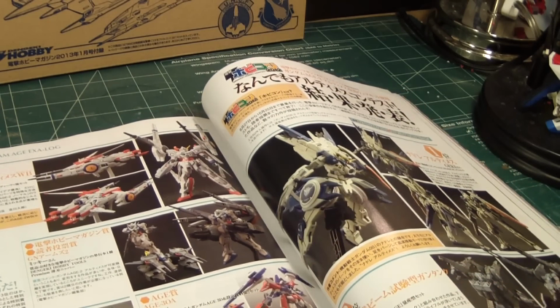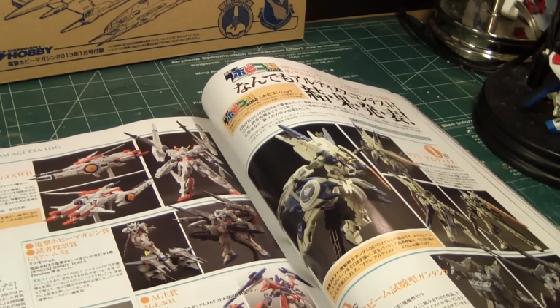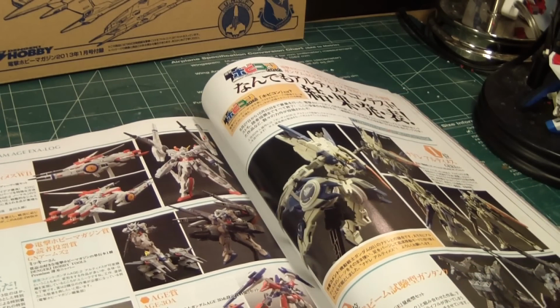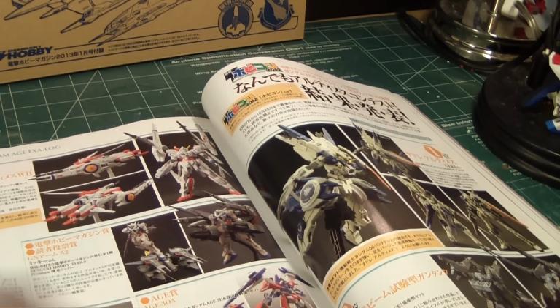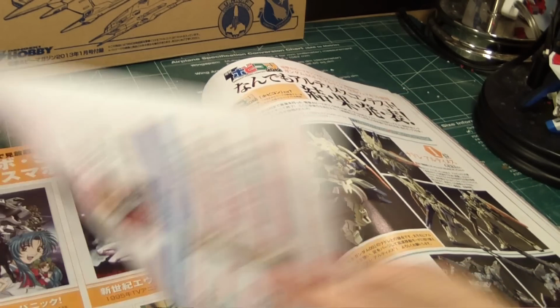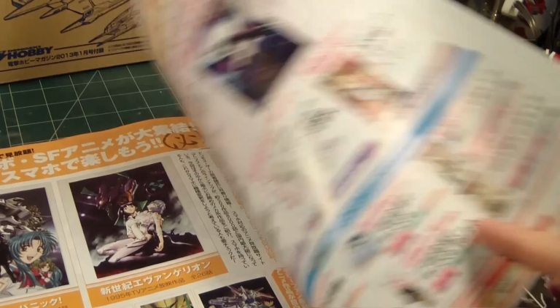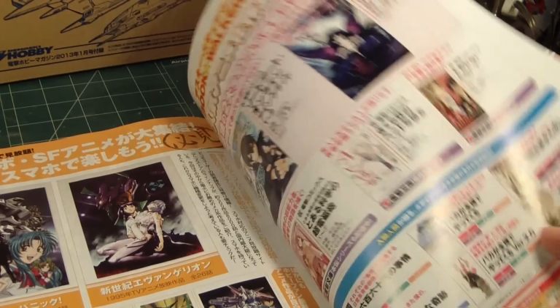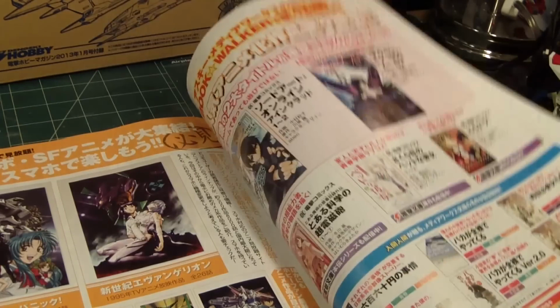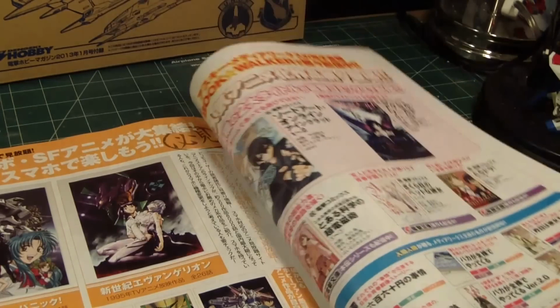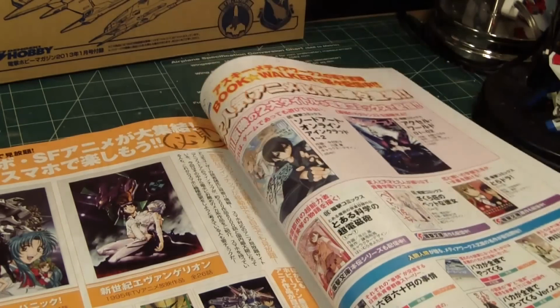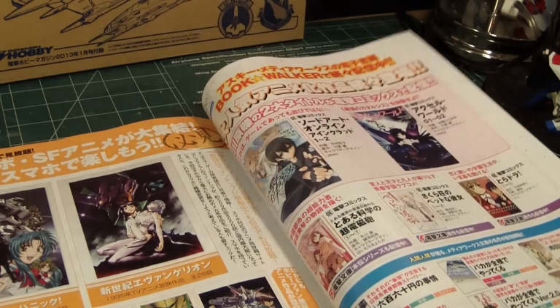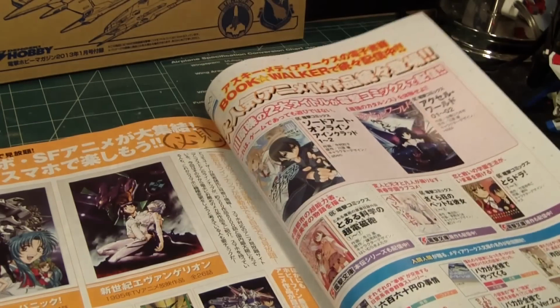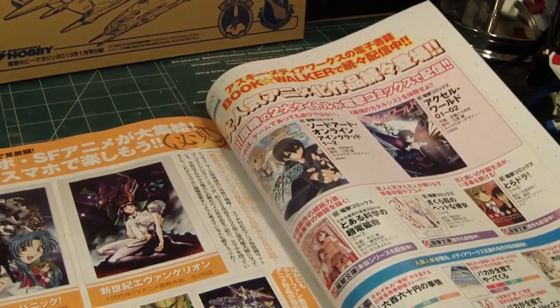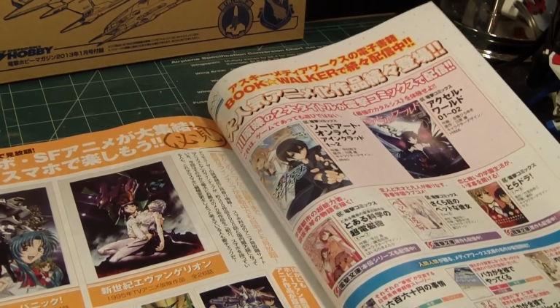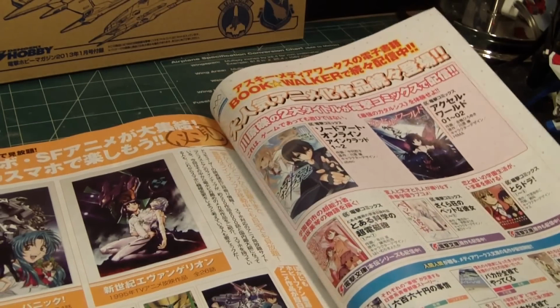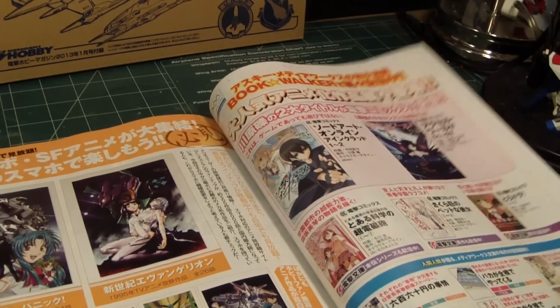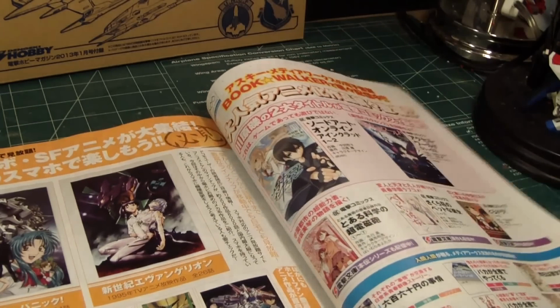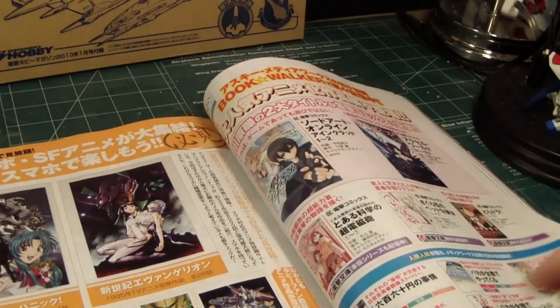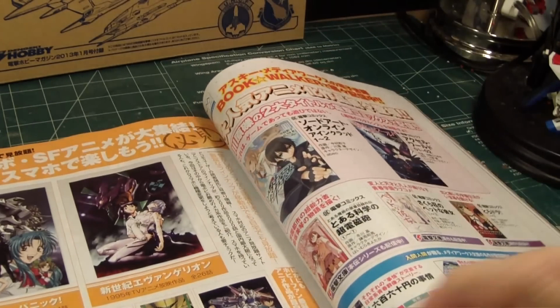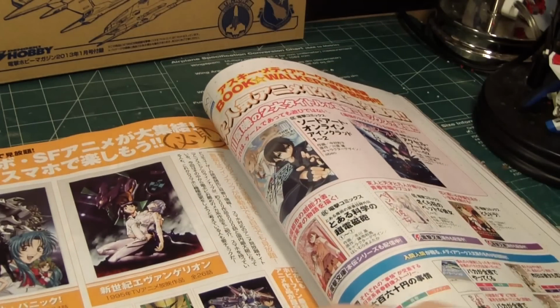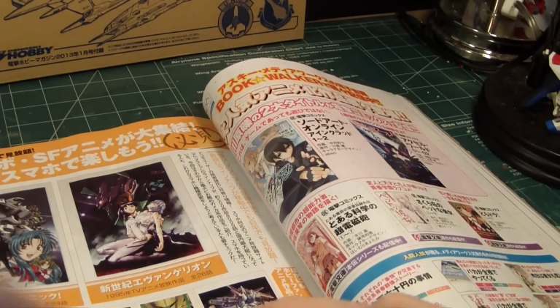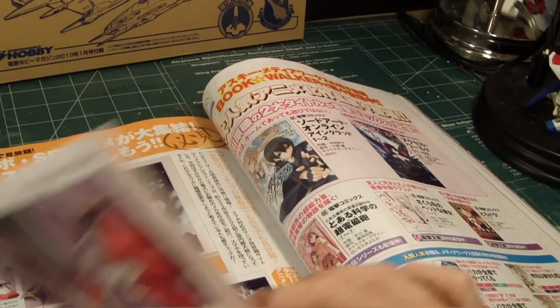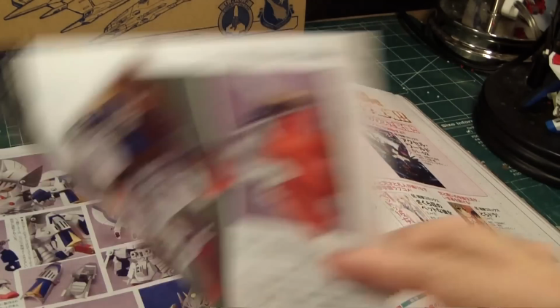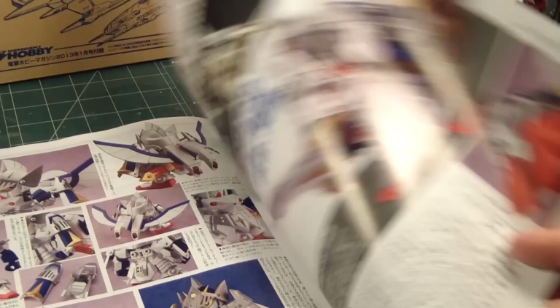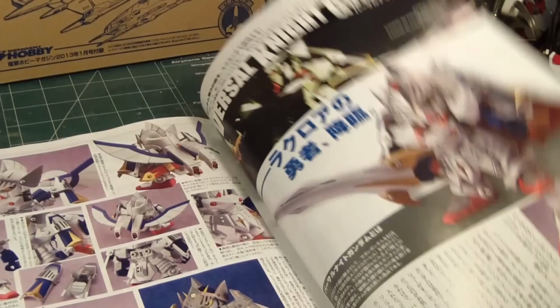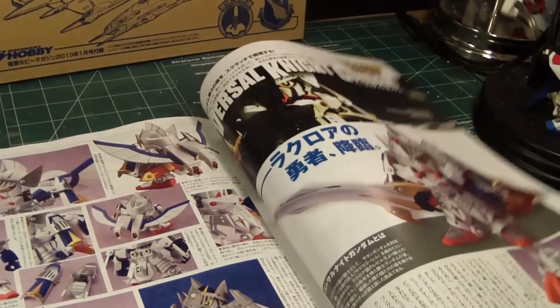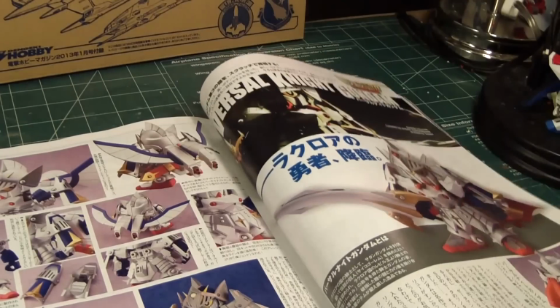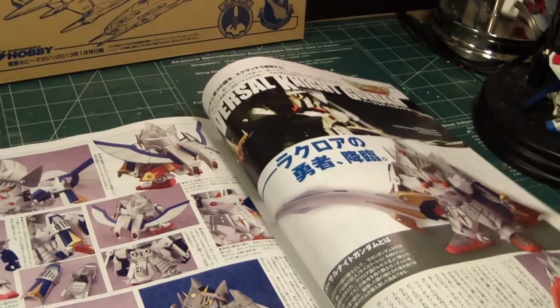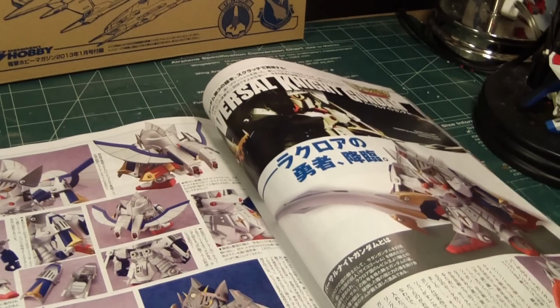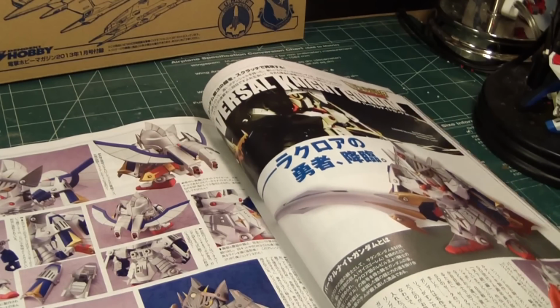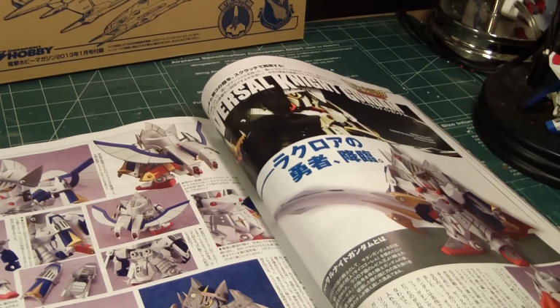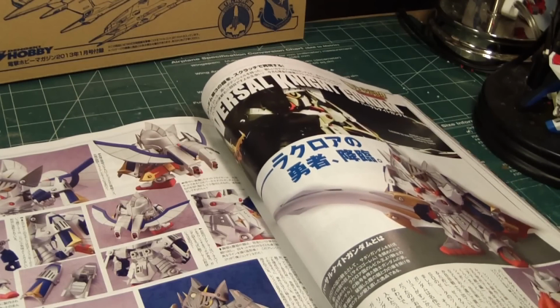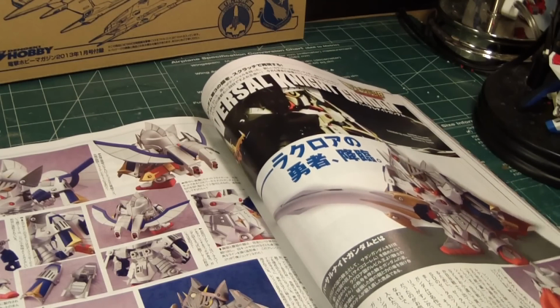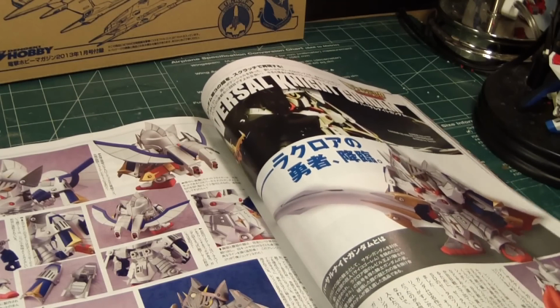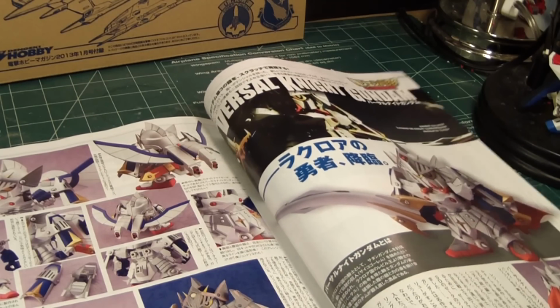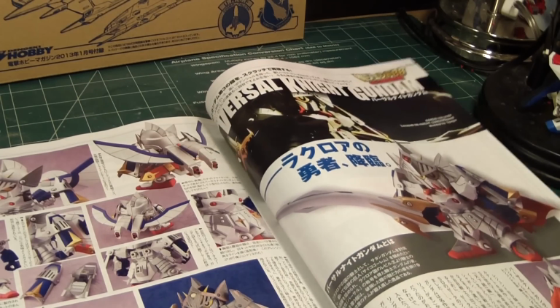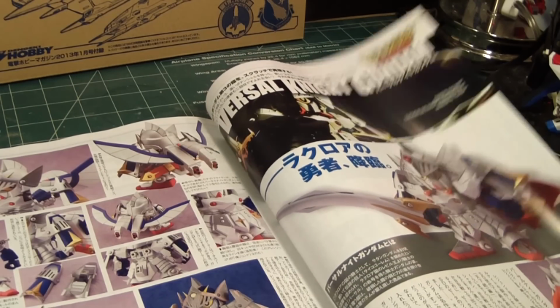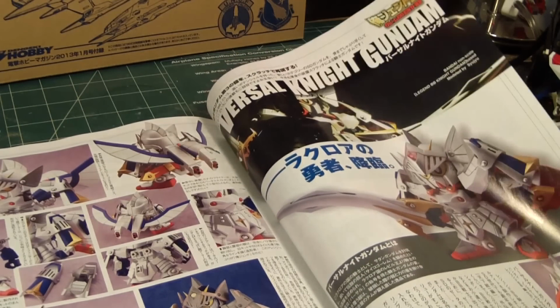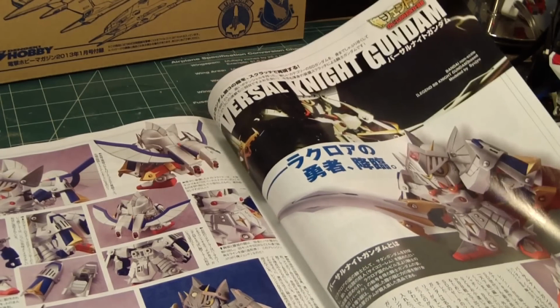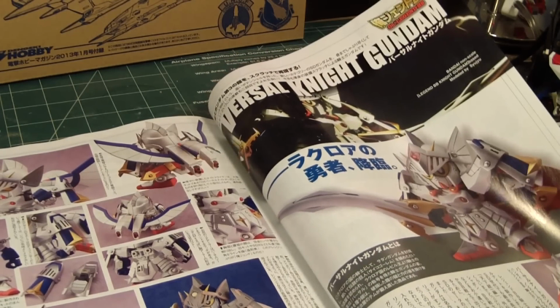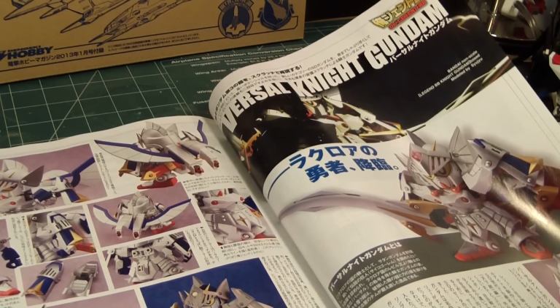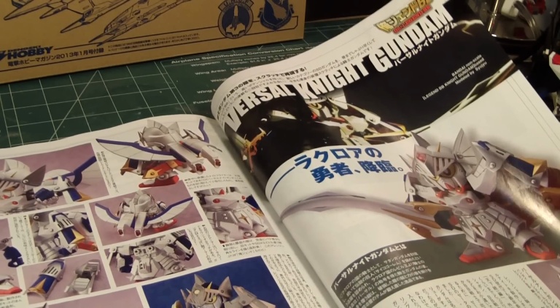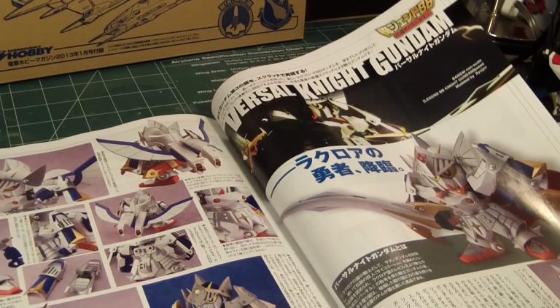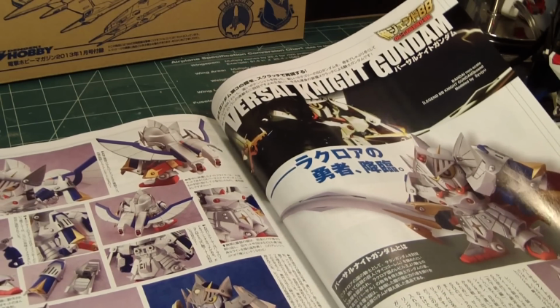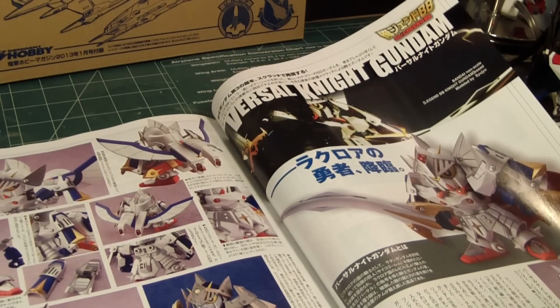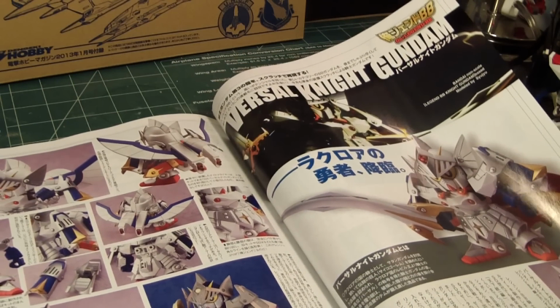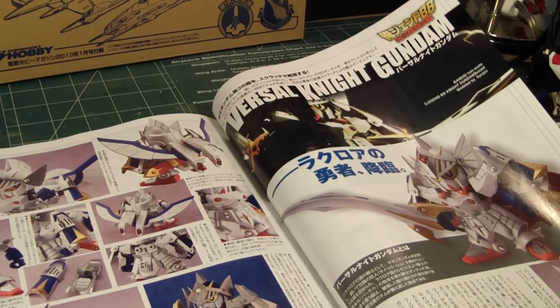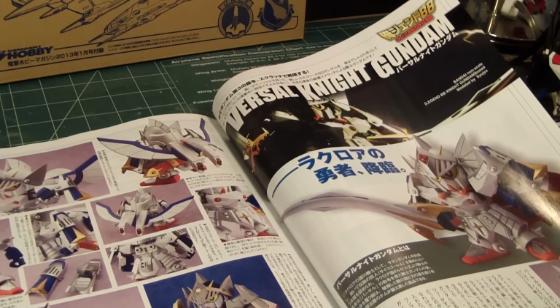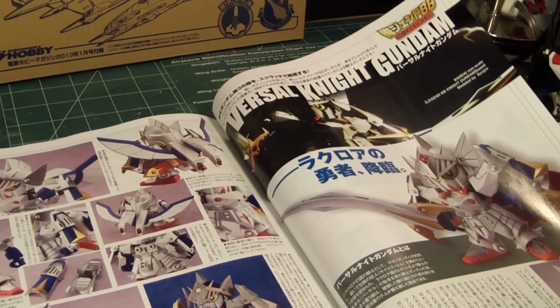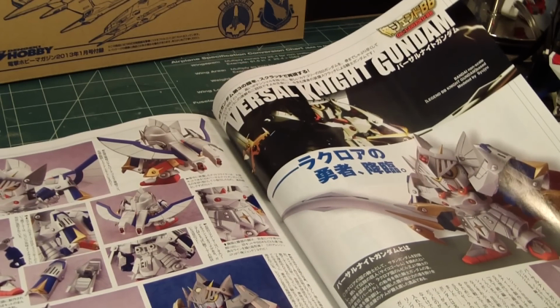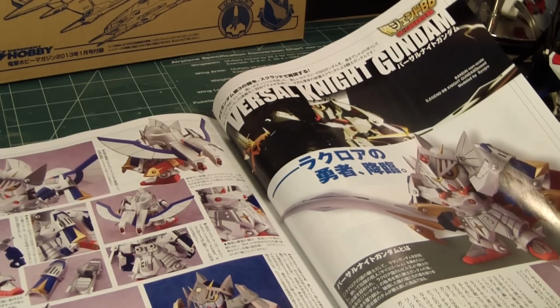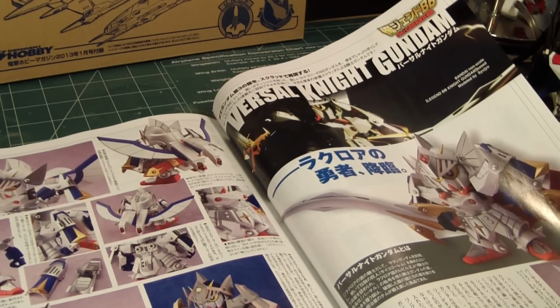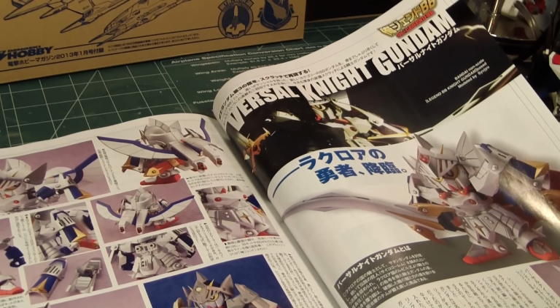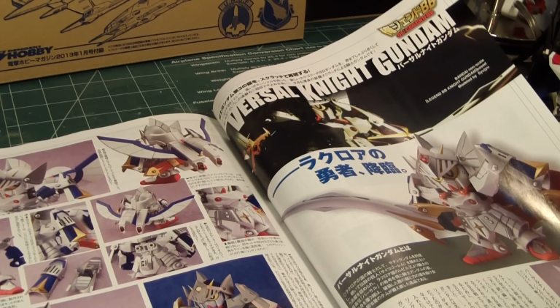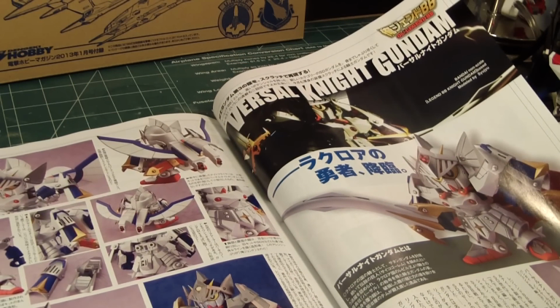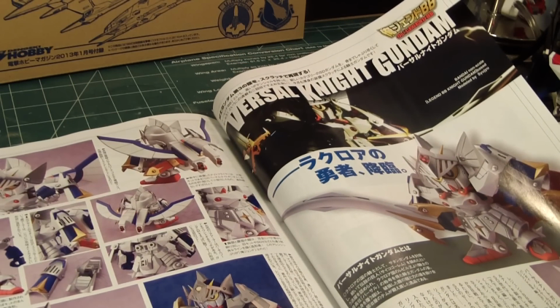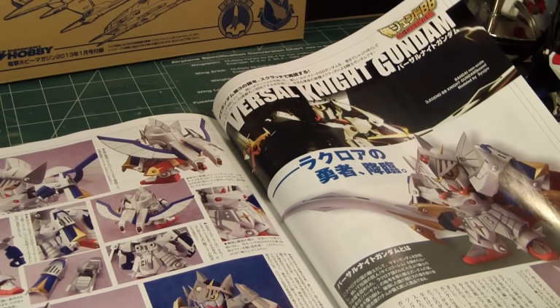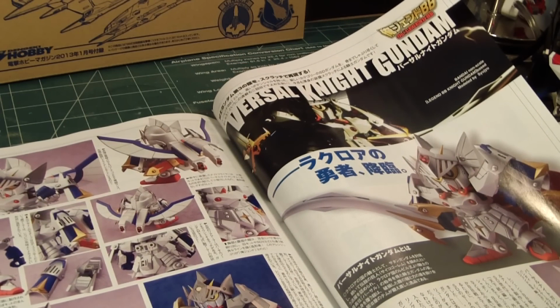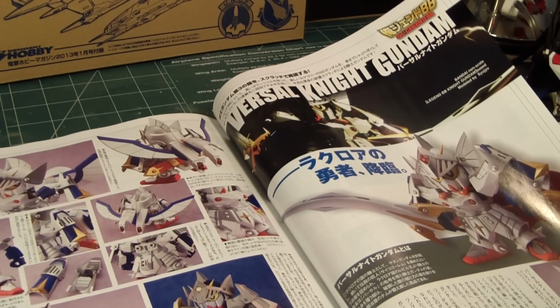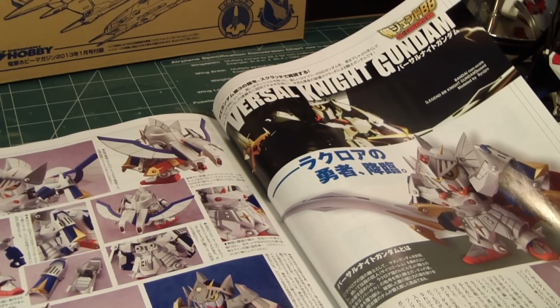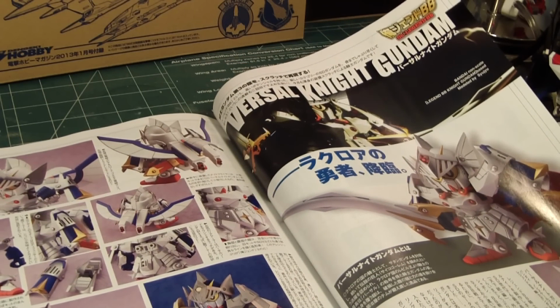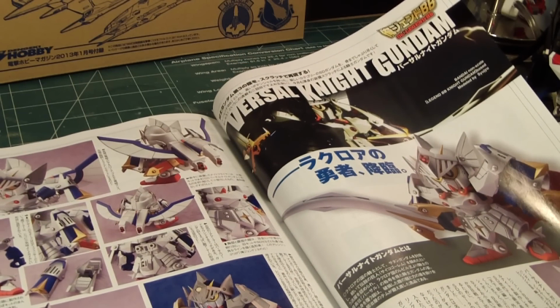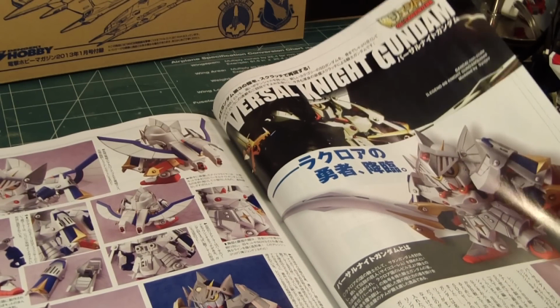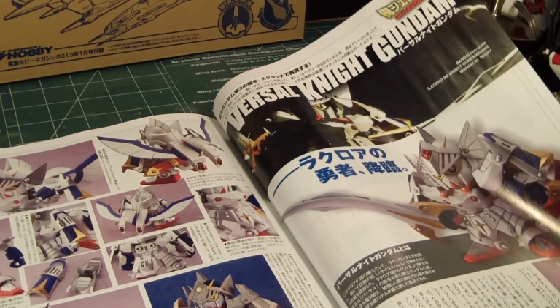Here are some other custom kit designs using the Artemis parts, which I haven't used yet. Everybody had a lot of fun with the Artemis parts. This is the Vassell Knight Gundam.